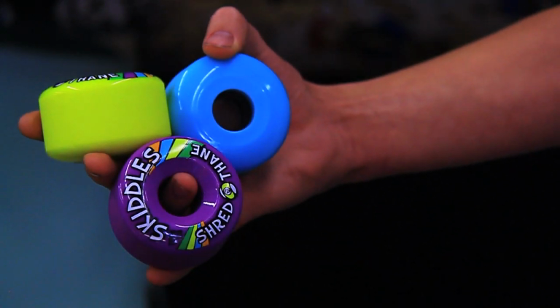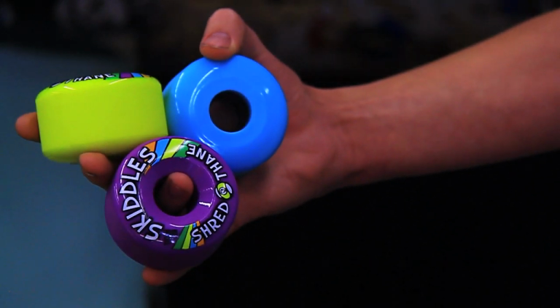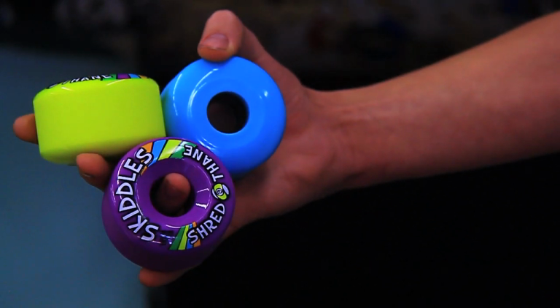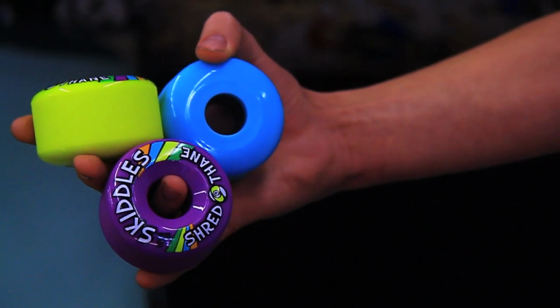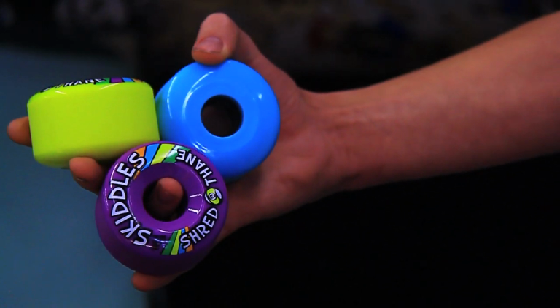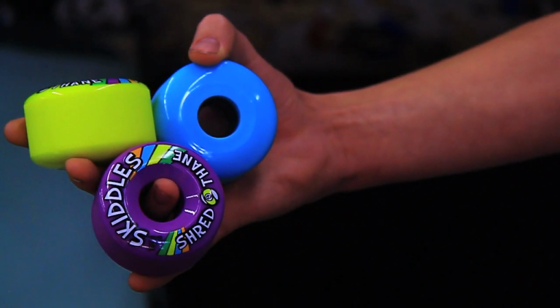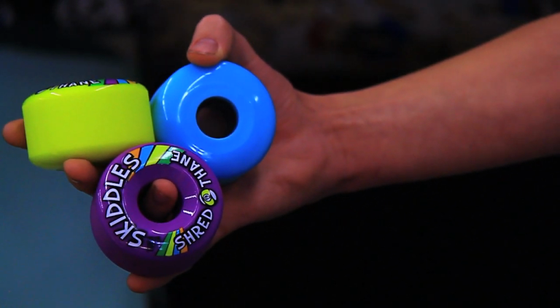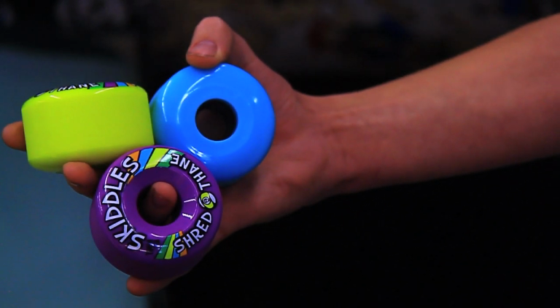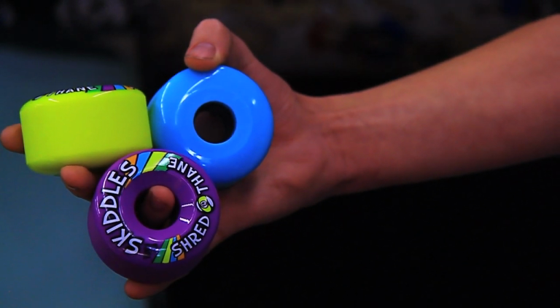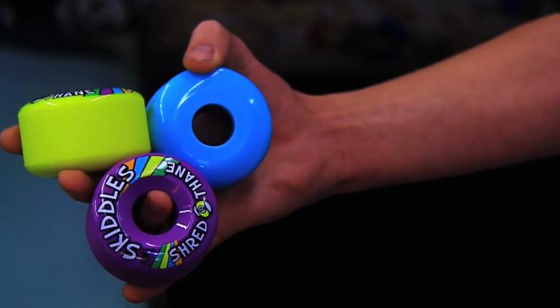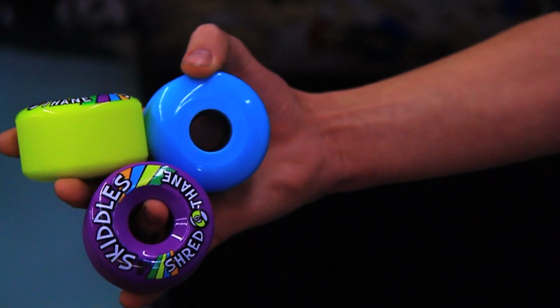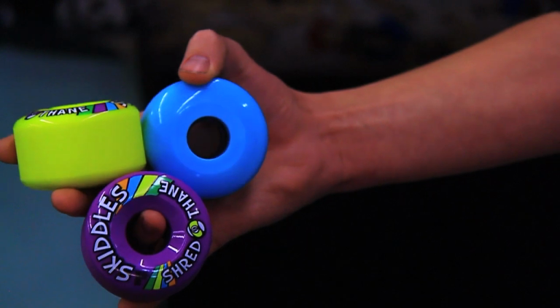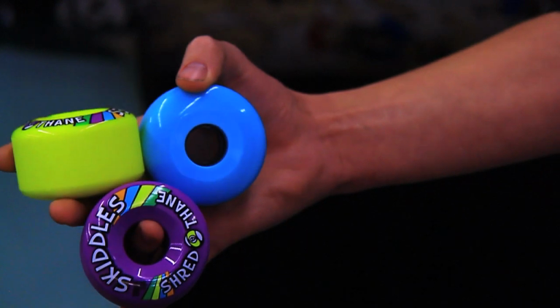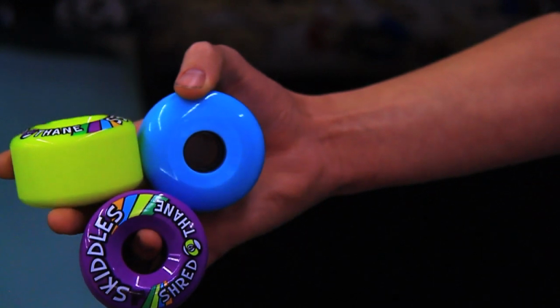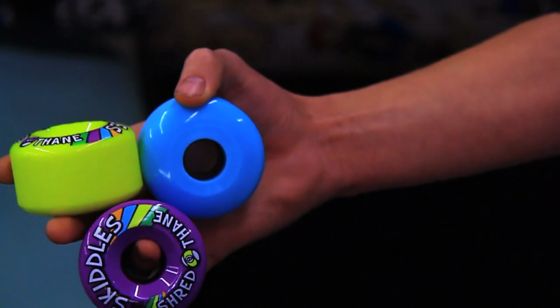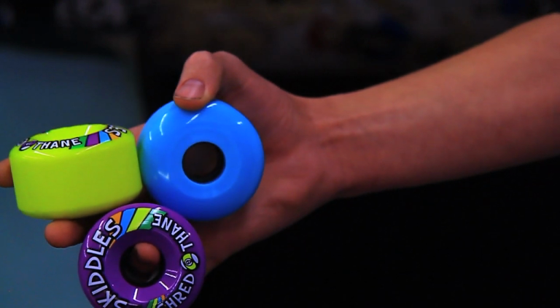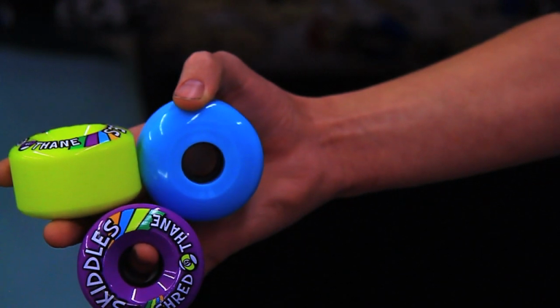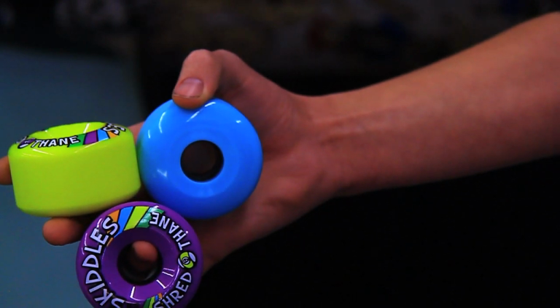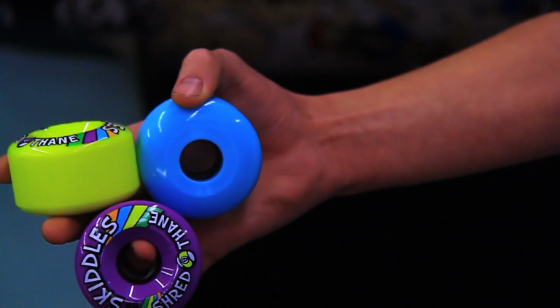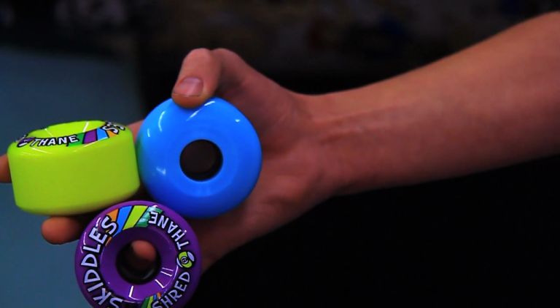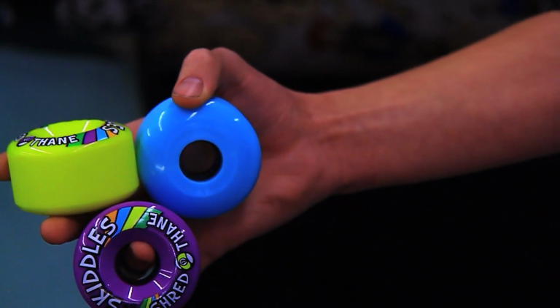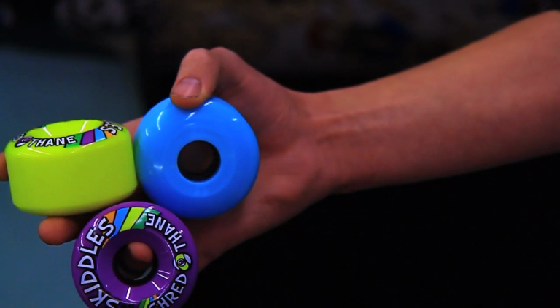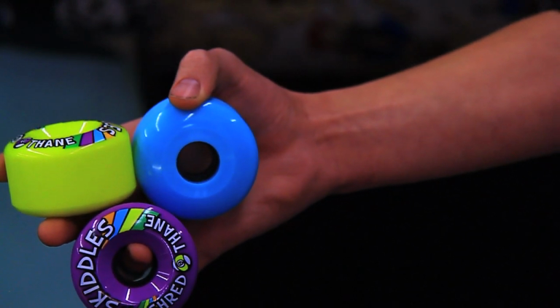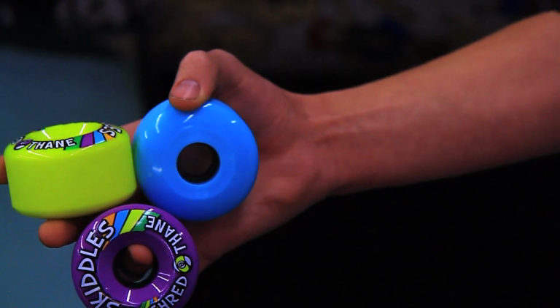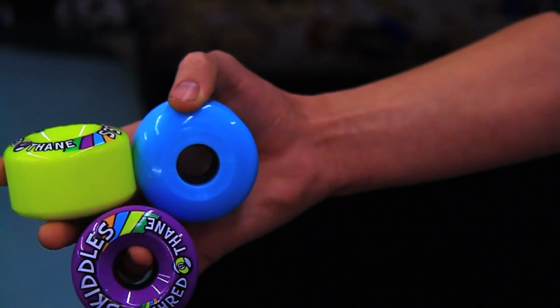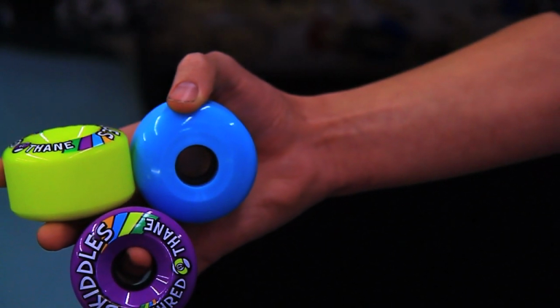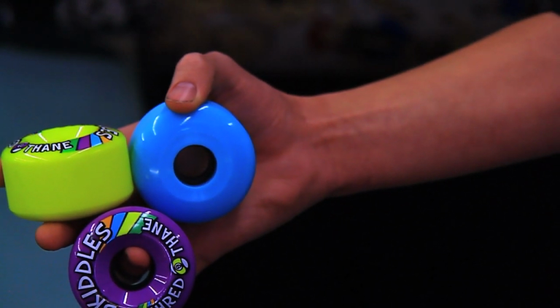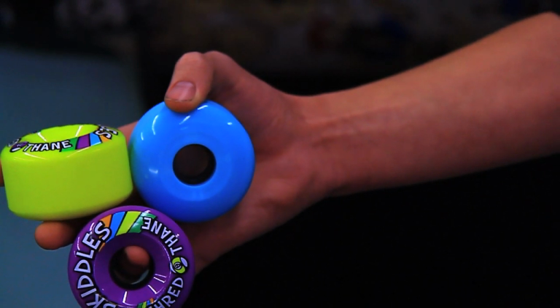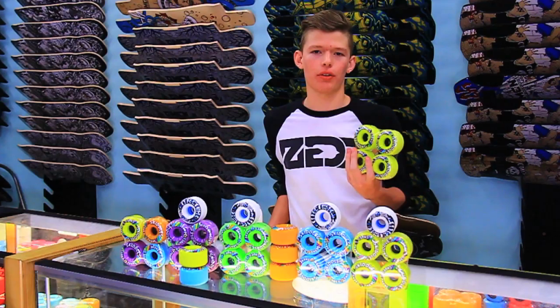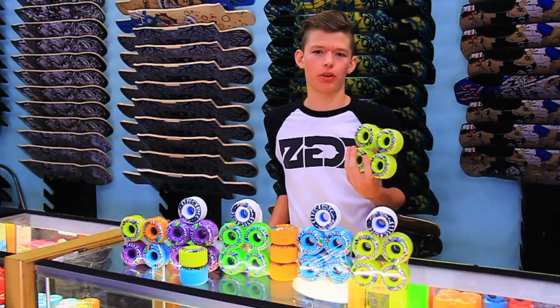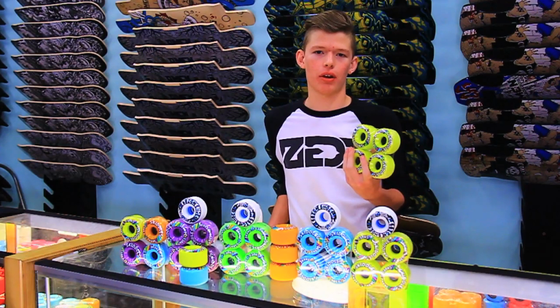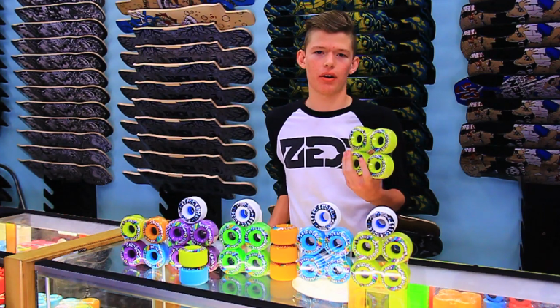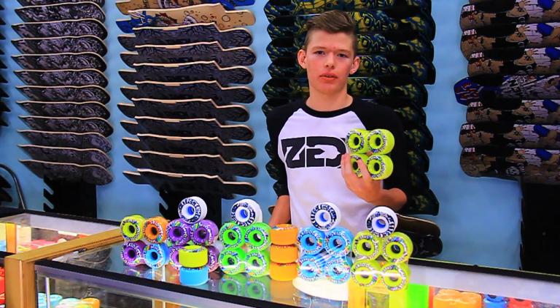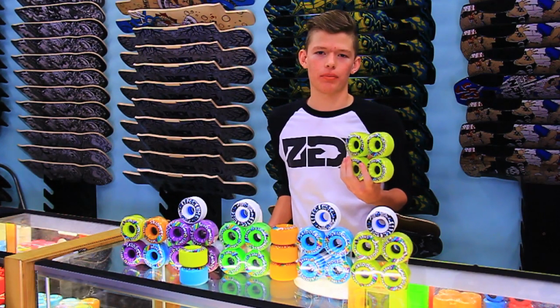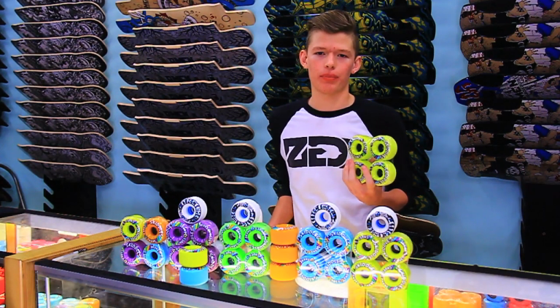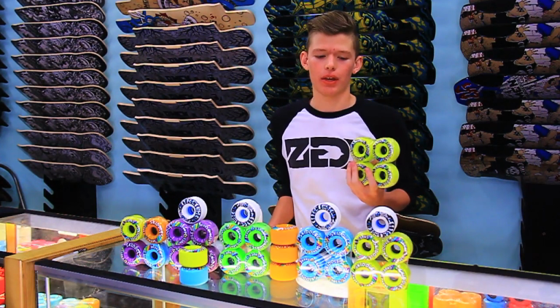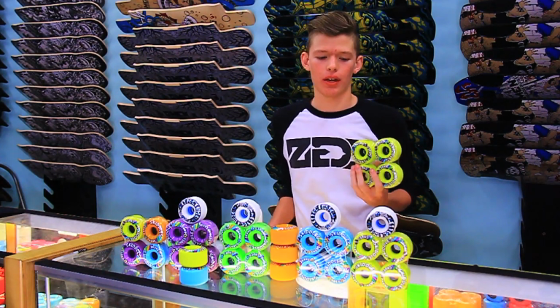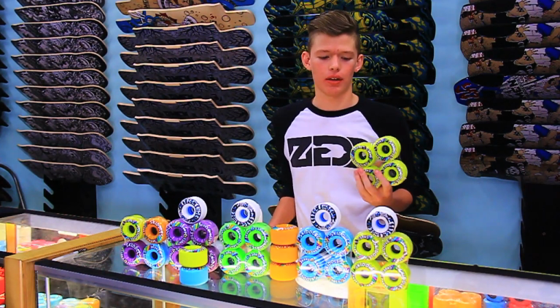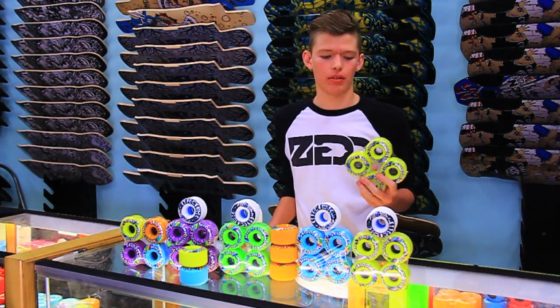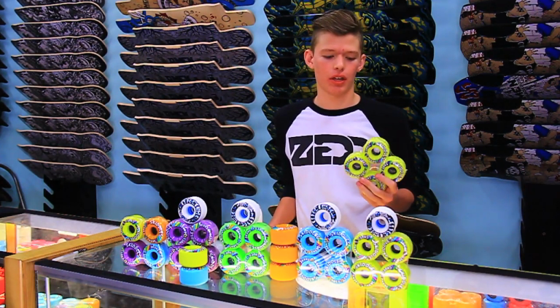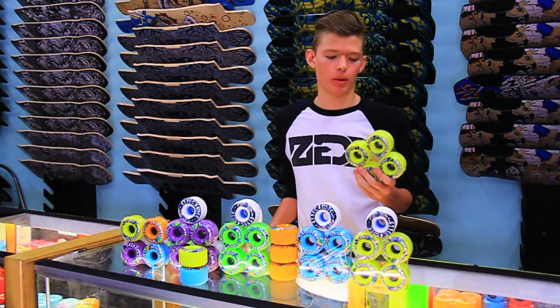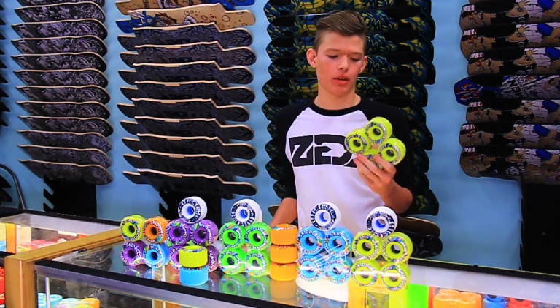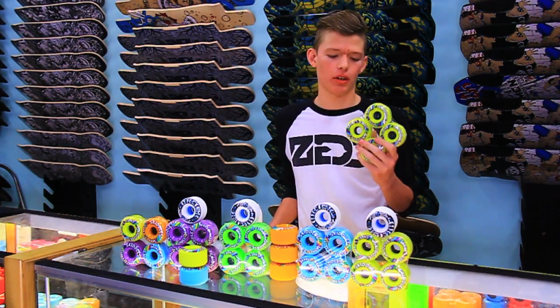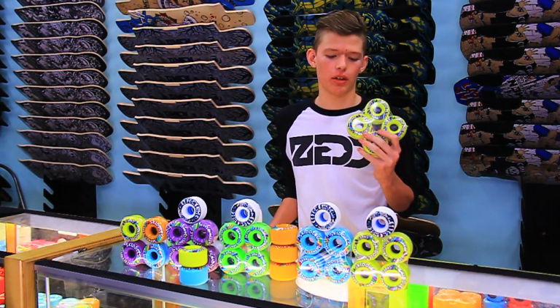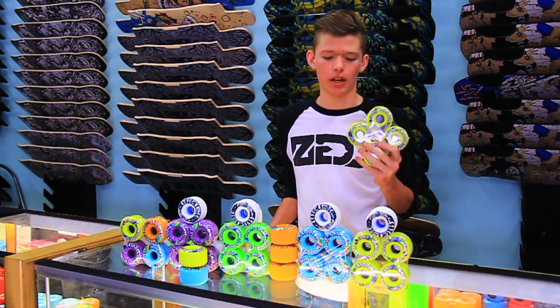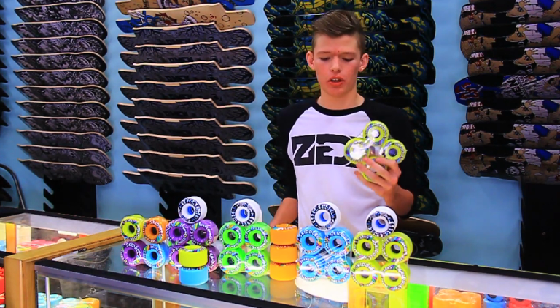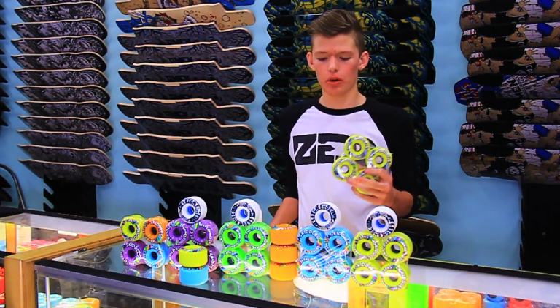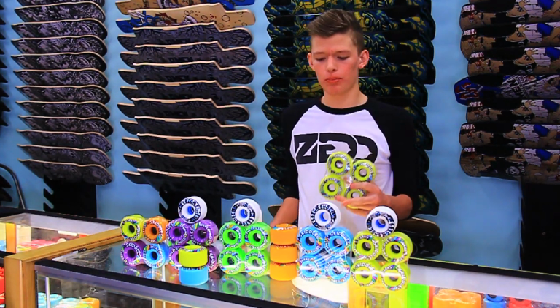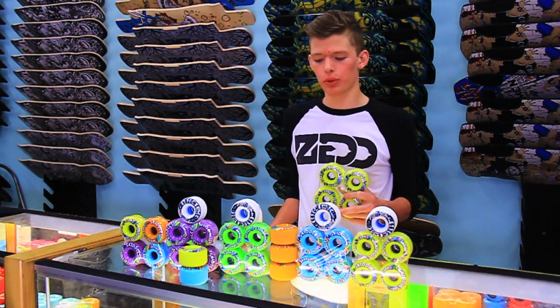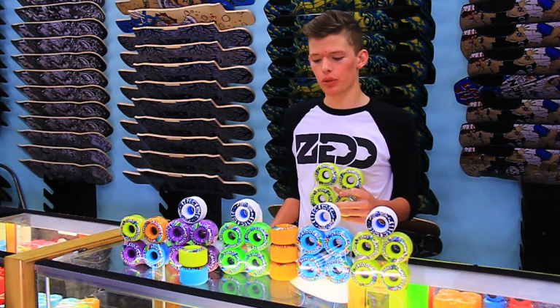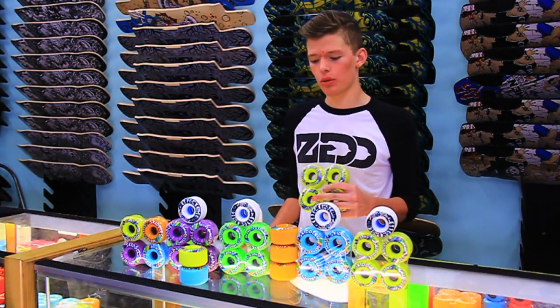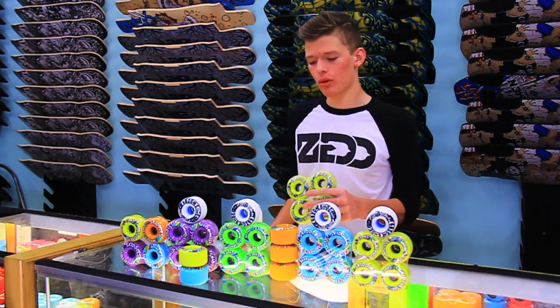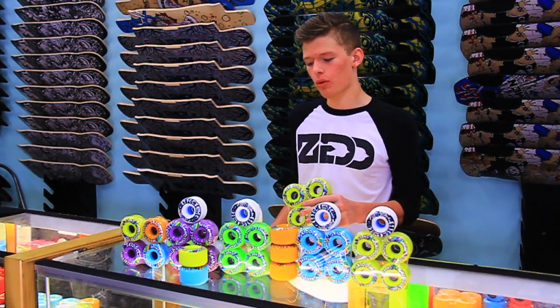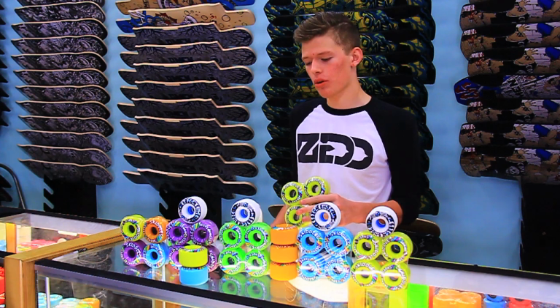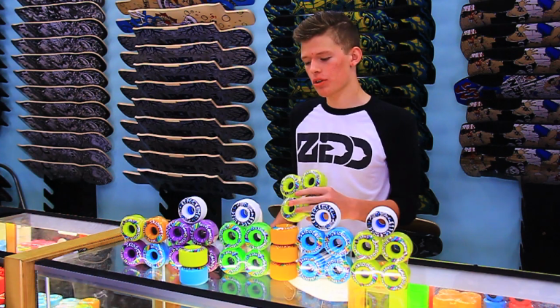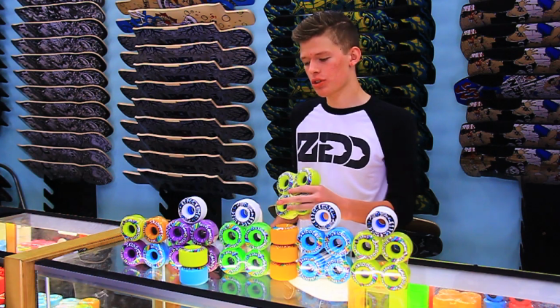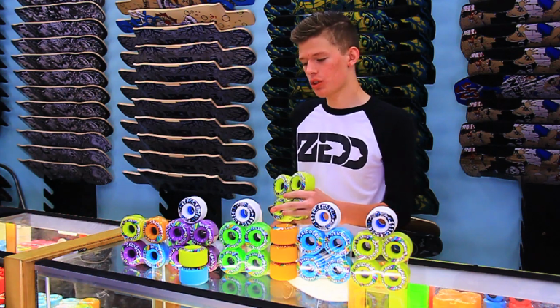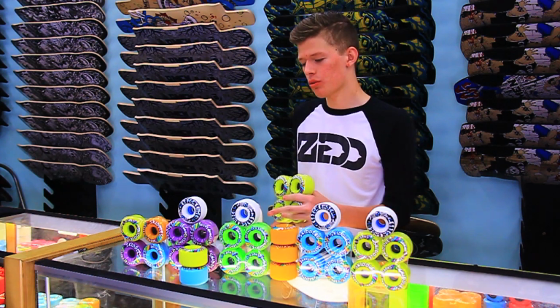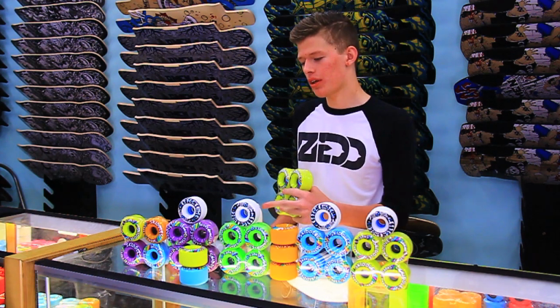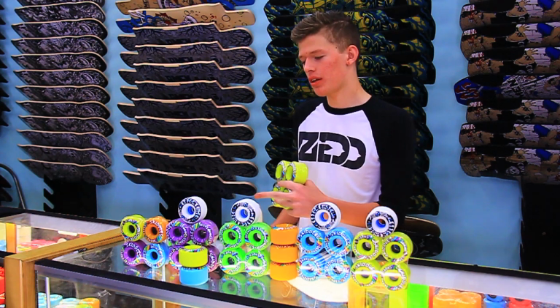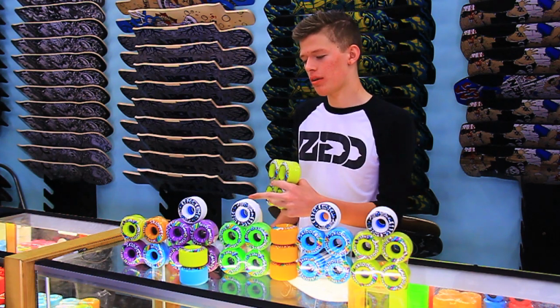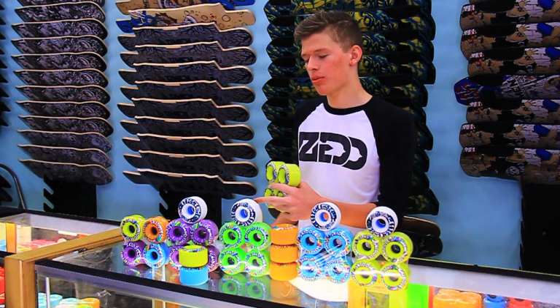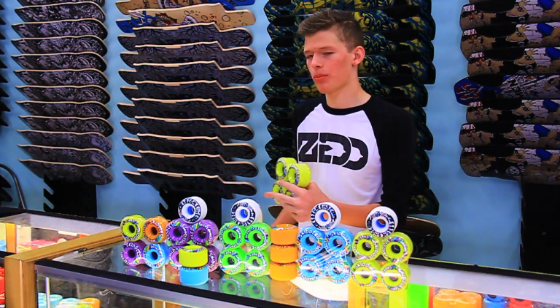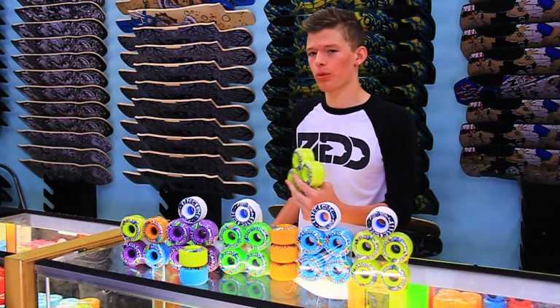The Skittles have a really buttery urethane, they leave a lot of thane on the ground, and they come in yellow, blue, orange, green, and purple.